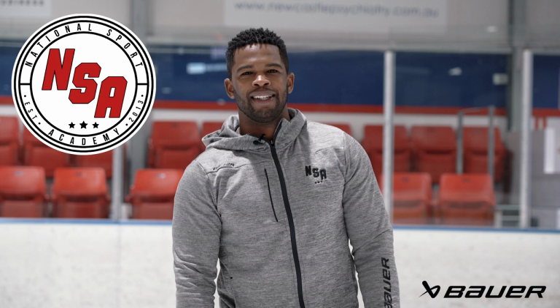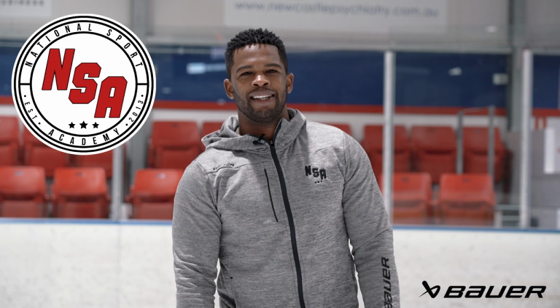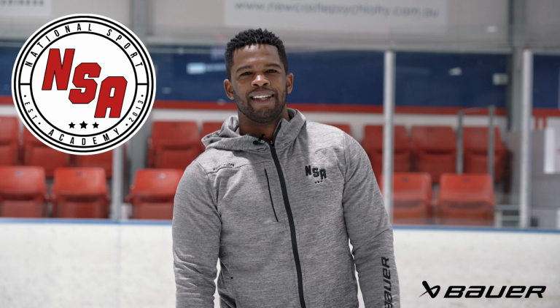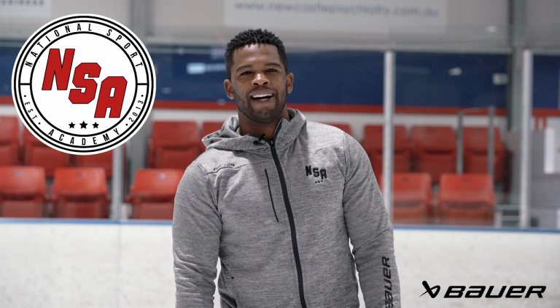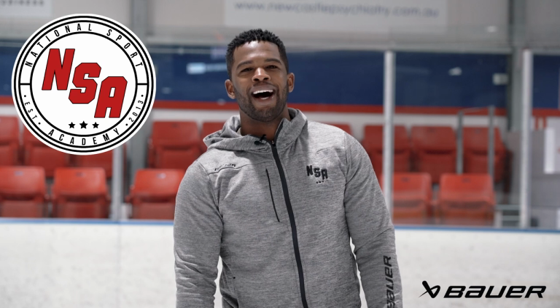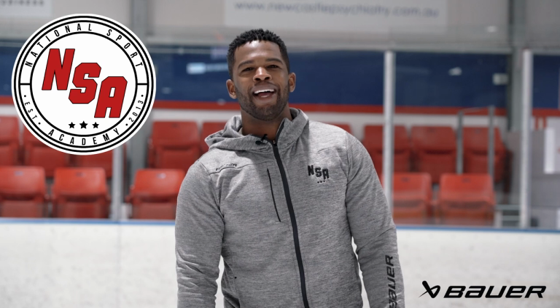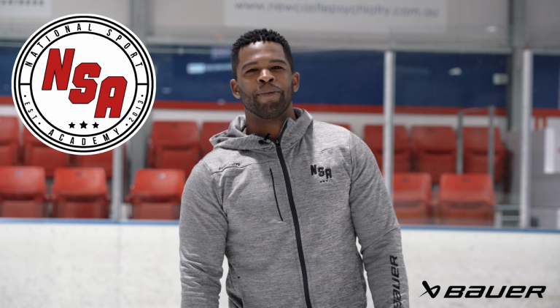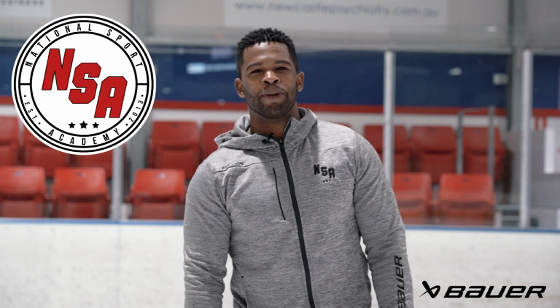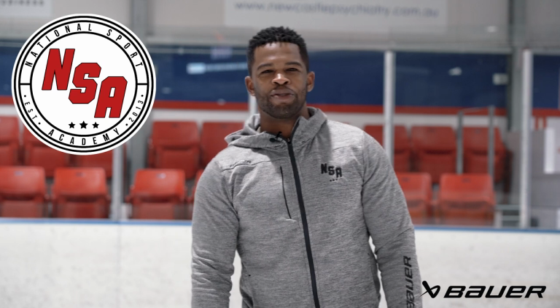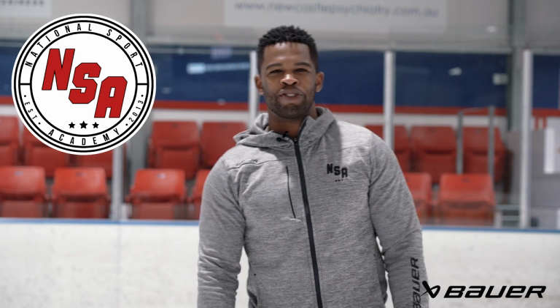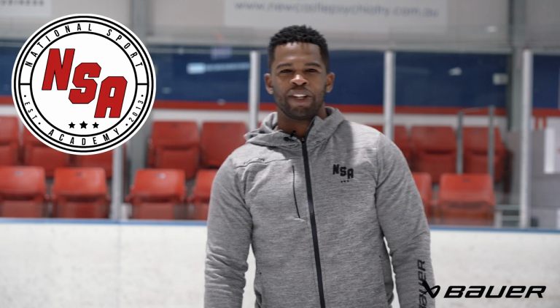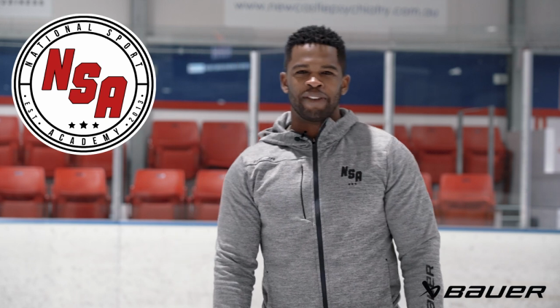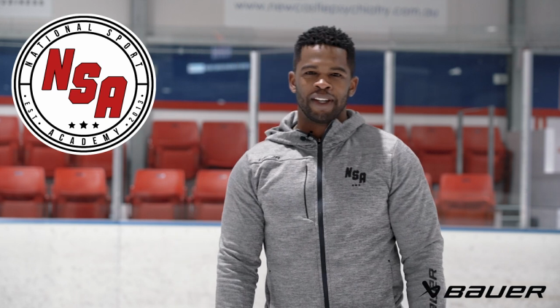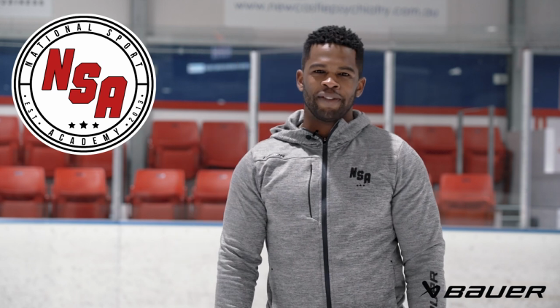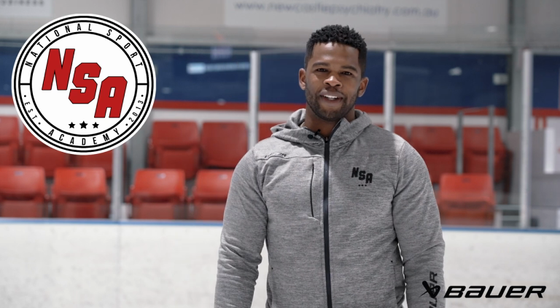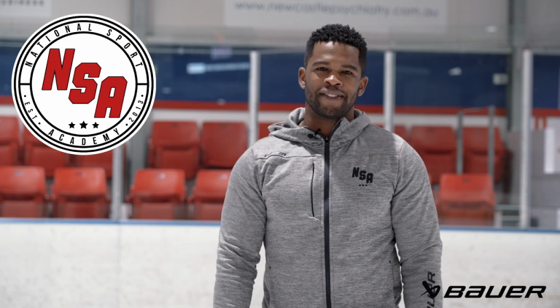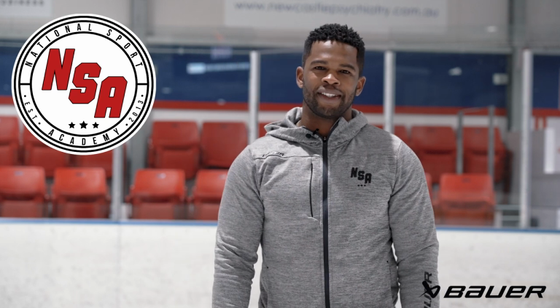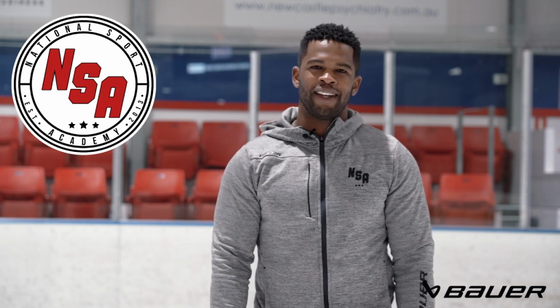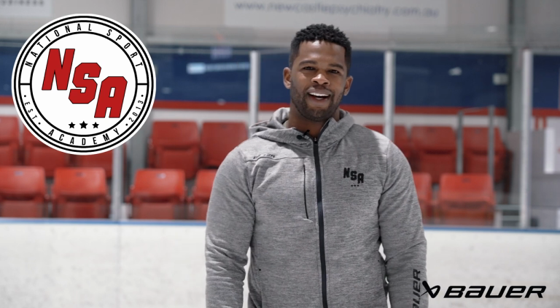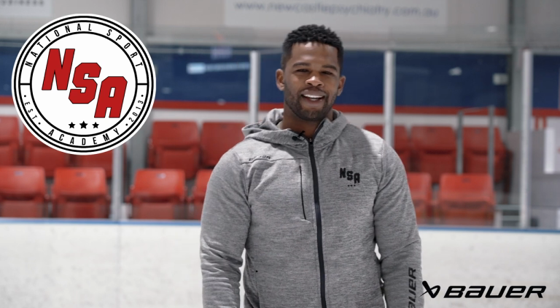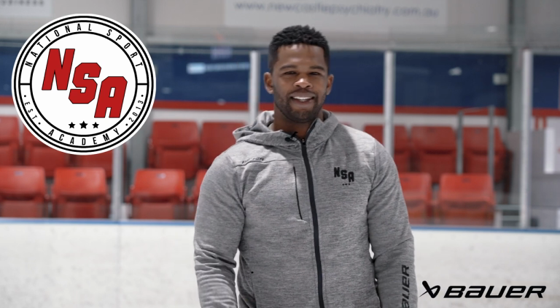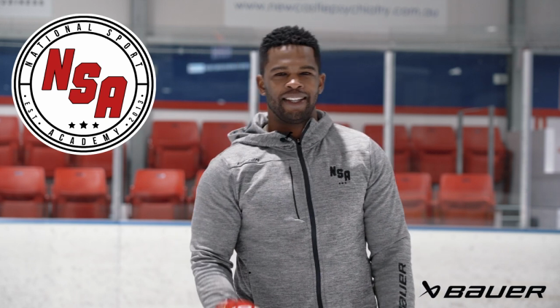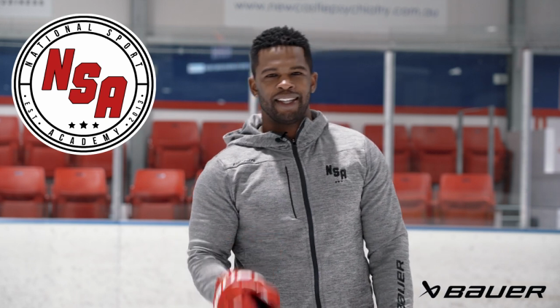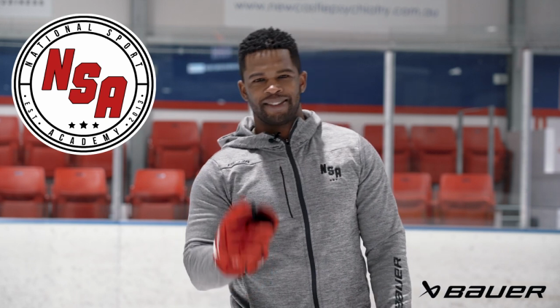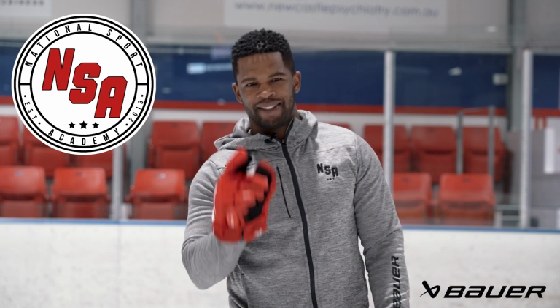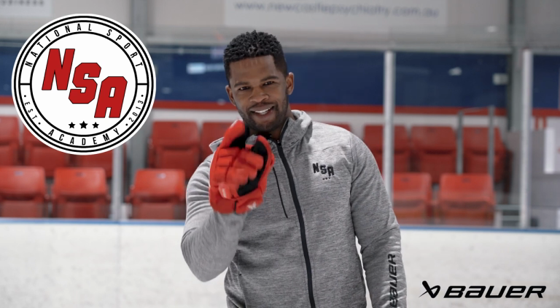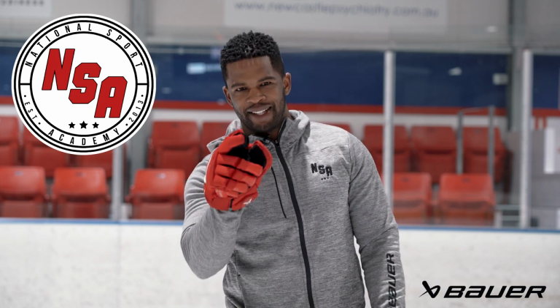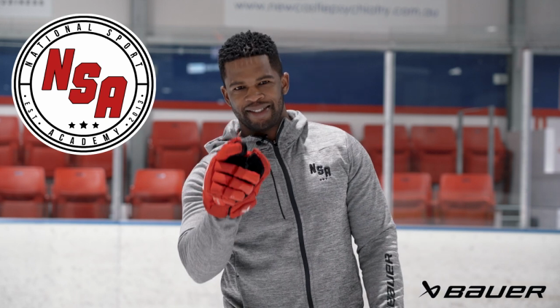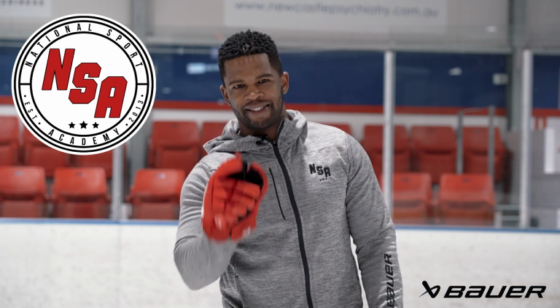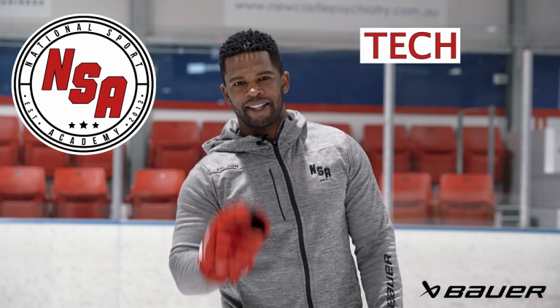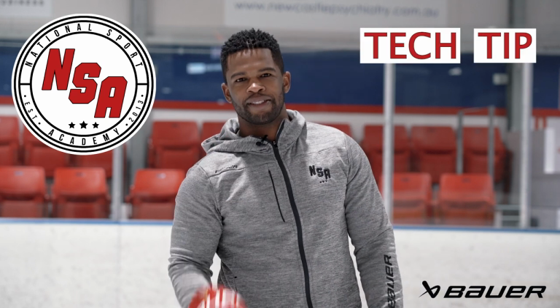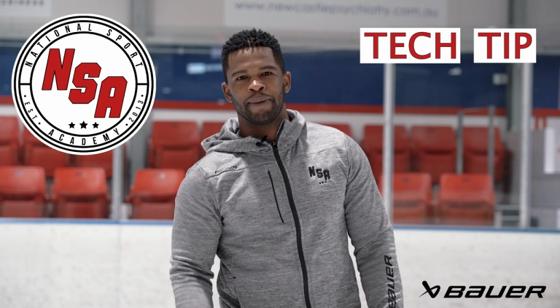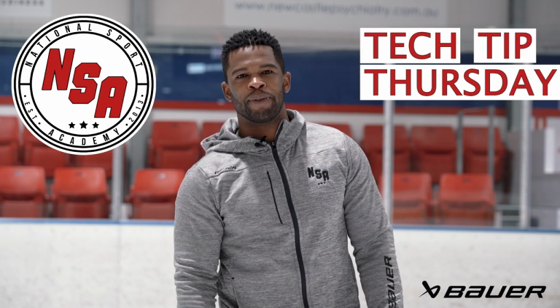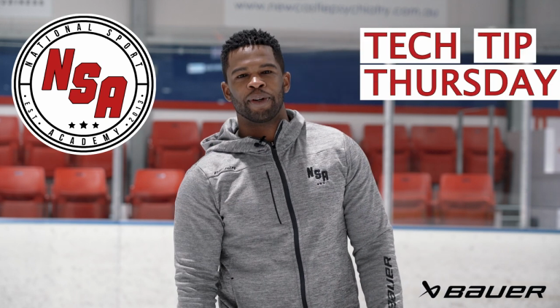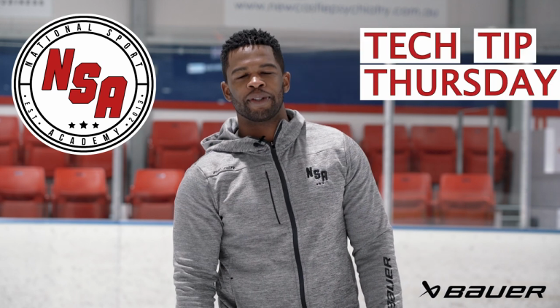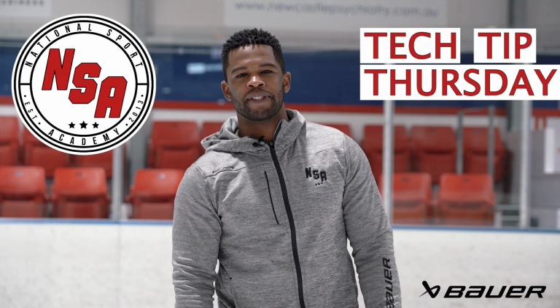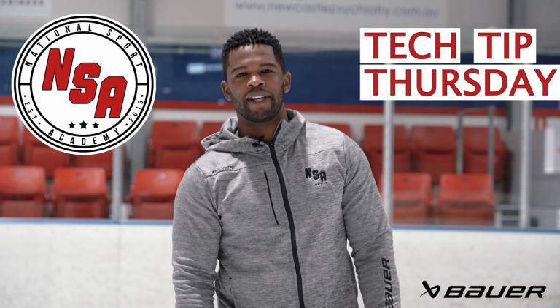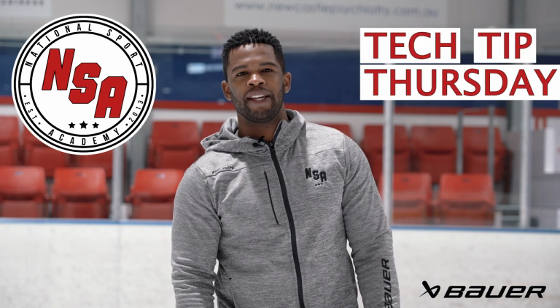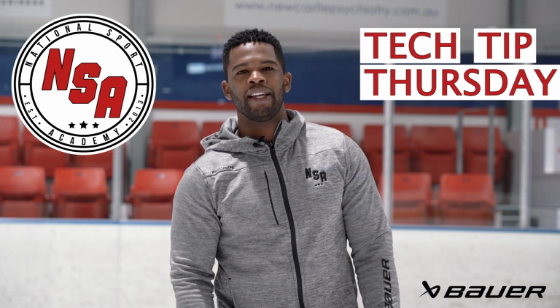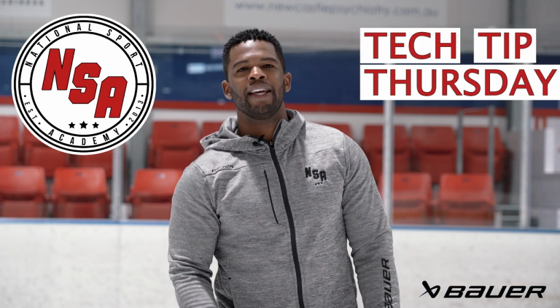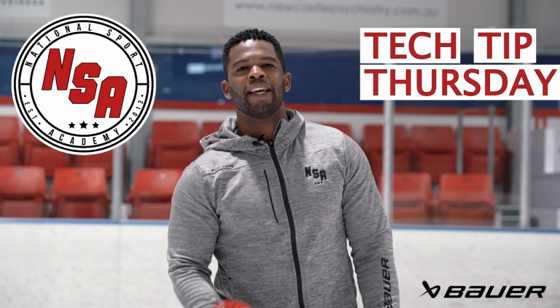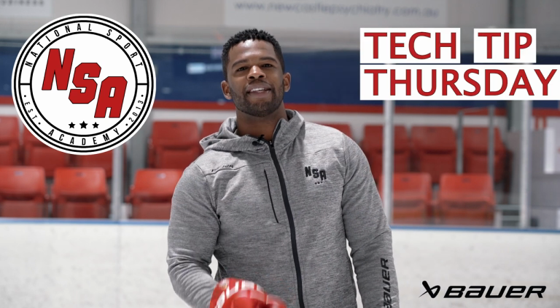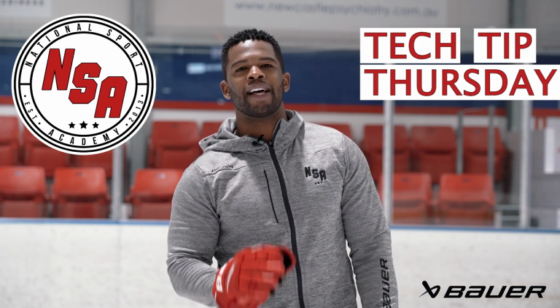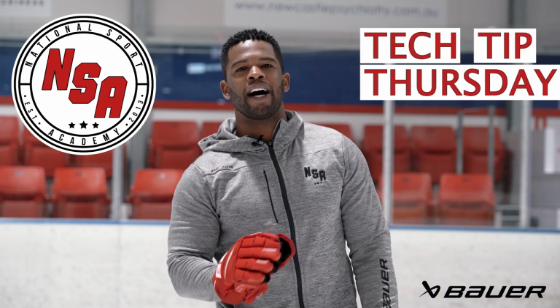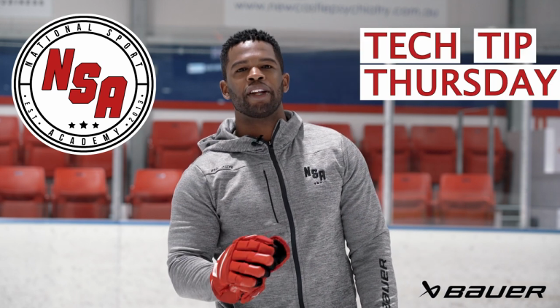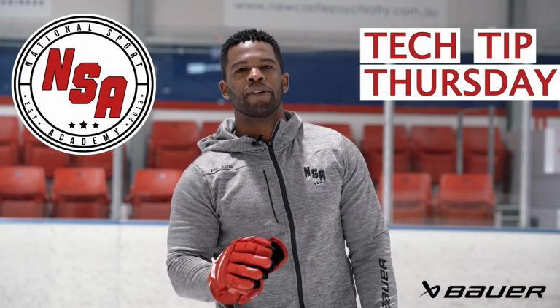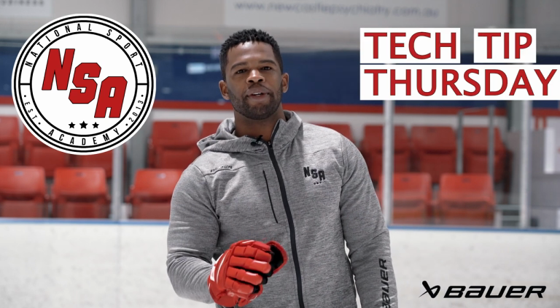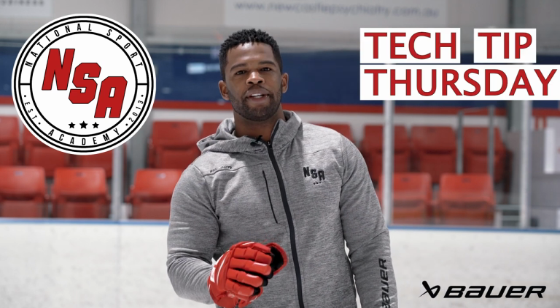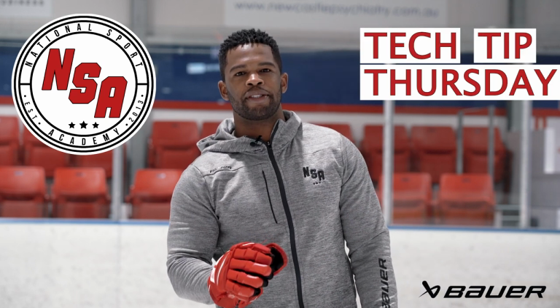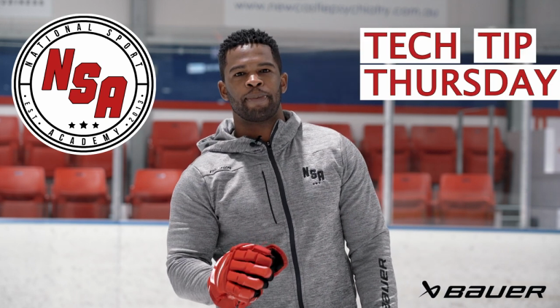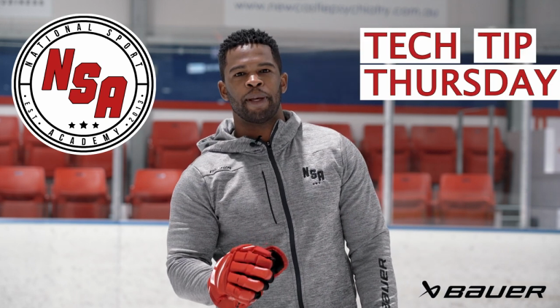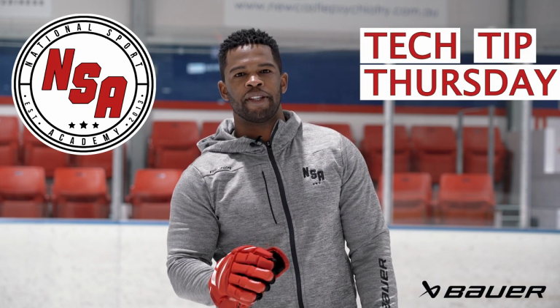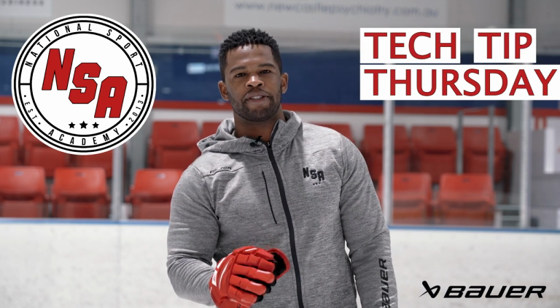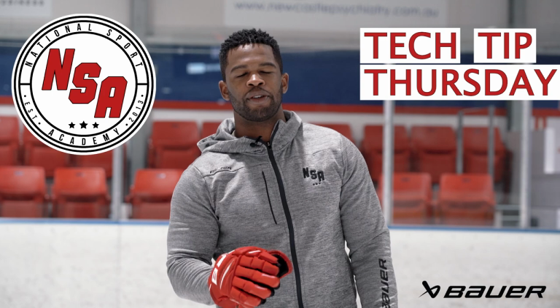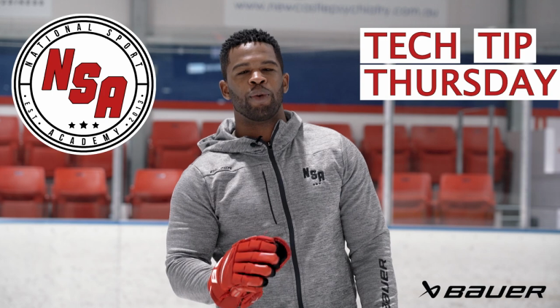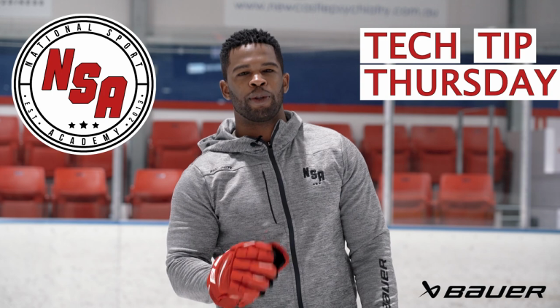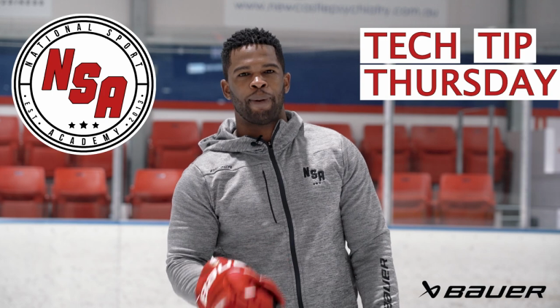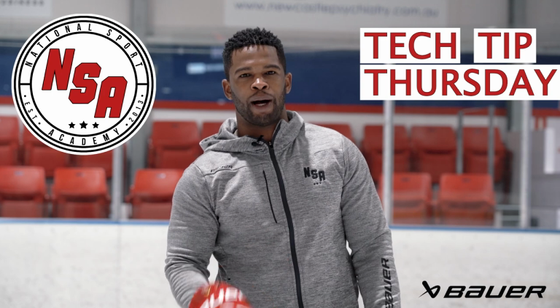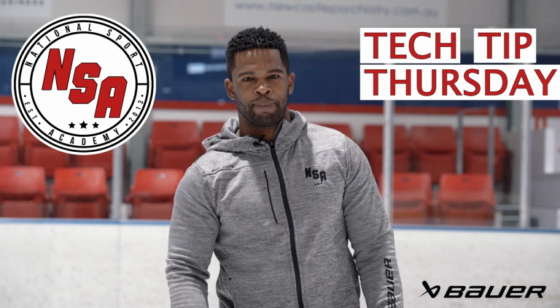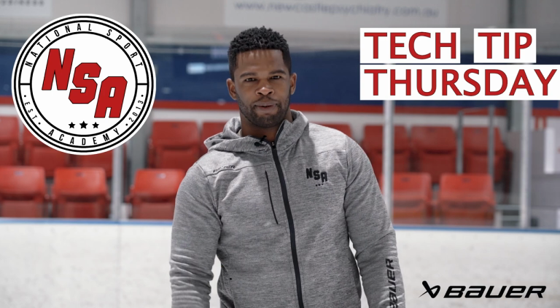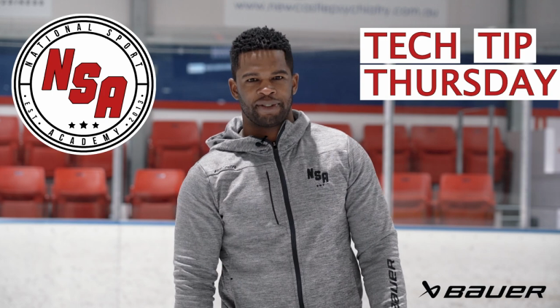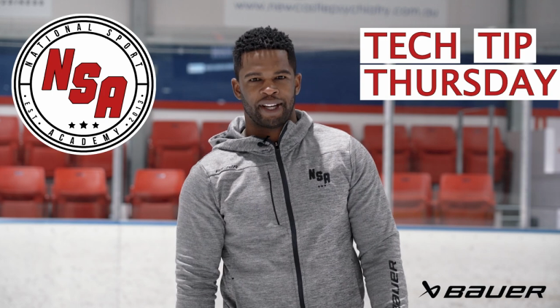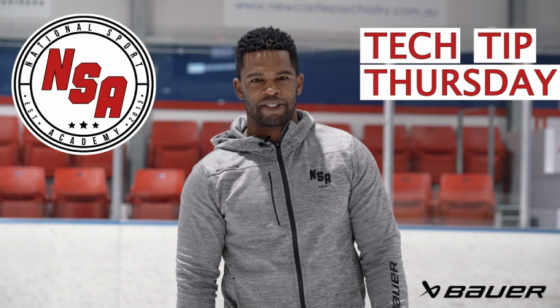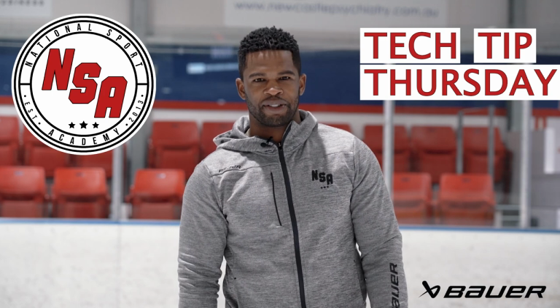Hi, I'm Coach JFK of NSA Hockey, and today's Tech Tip Thursday is how to create space with puck protection.